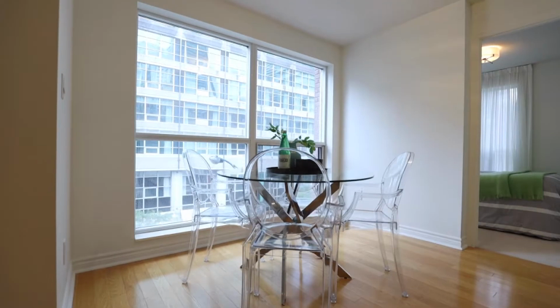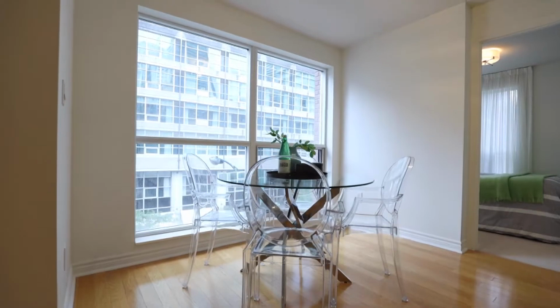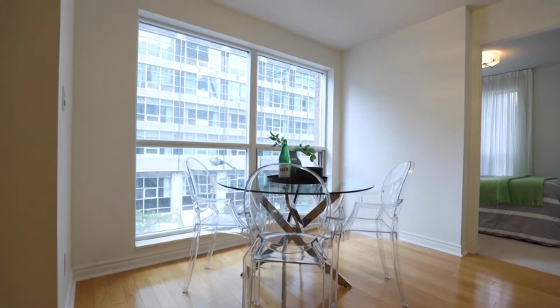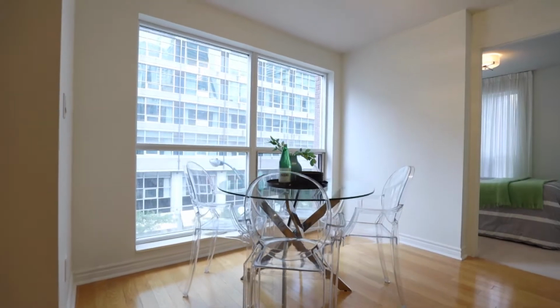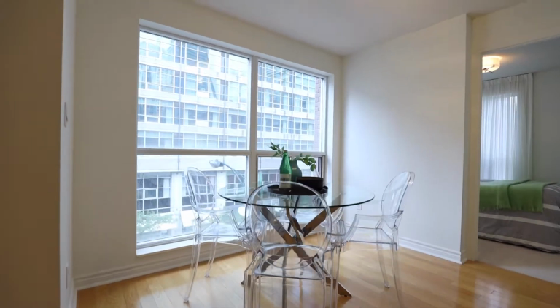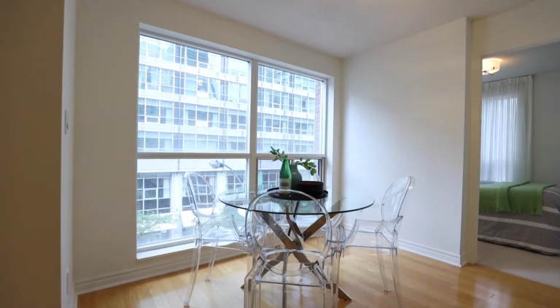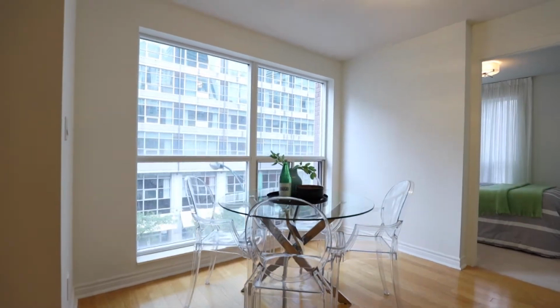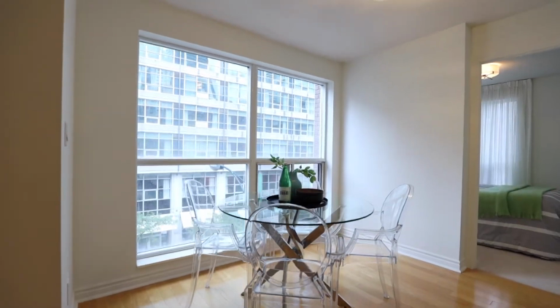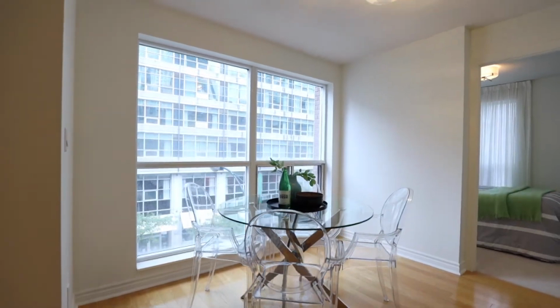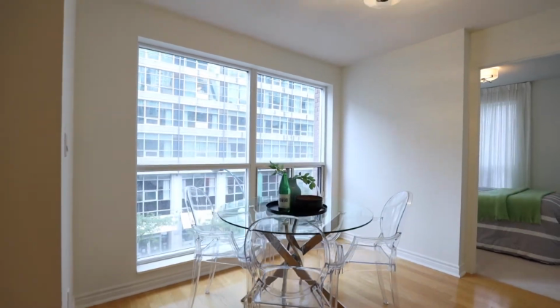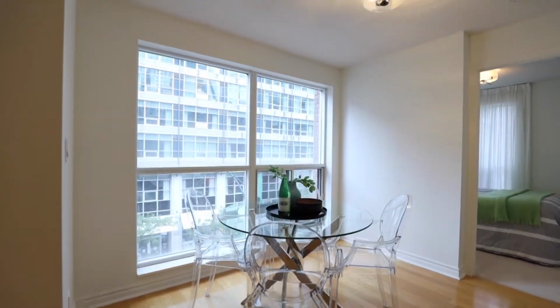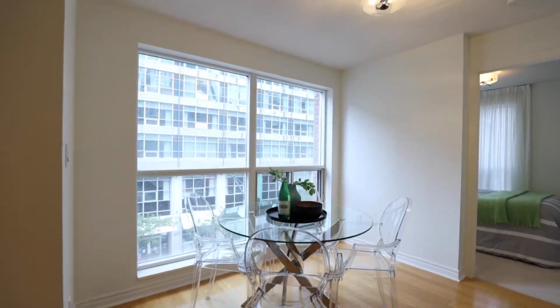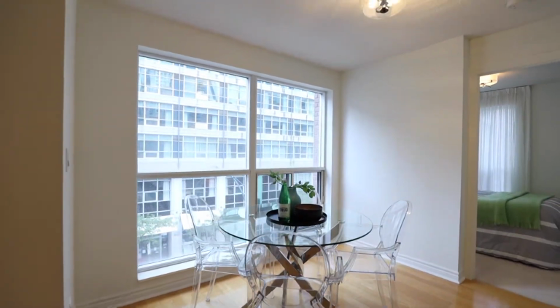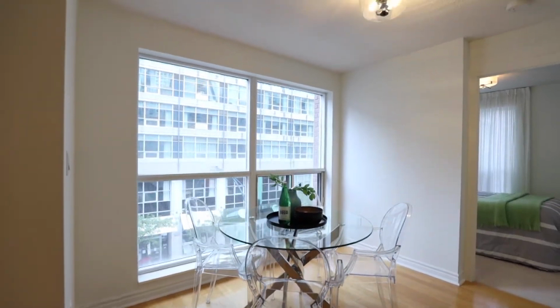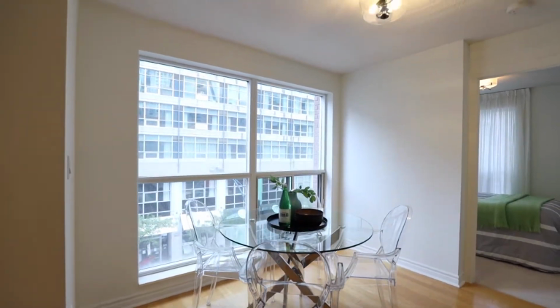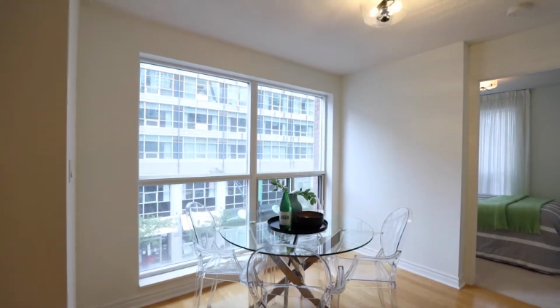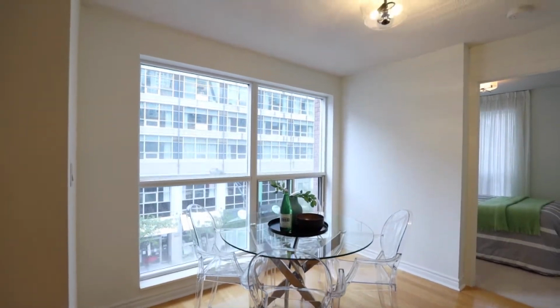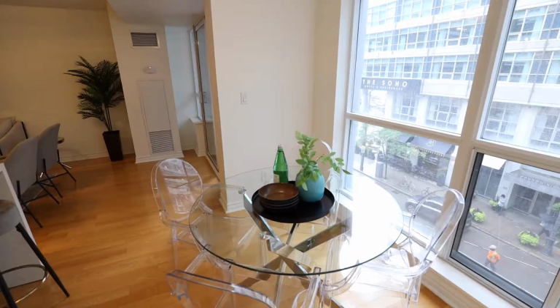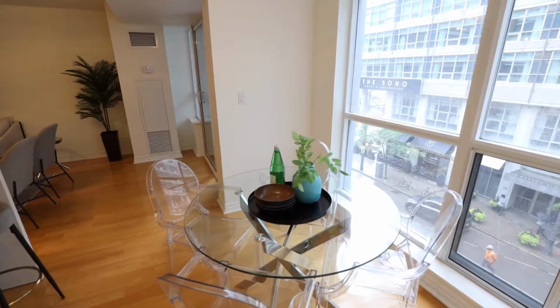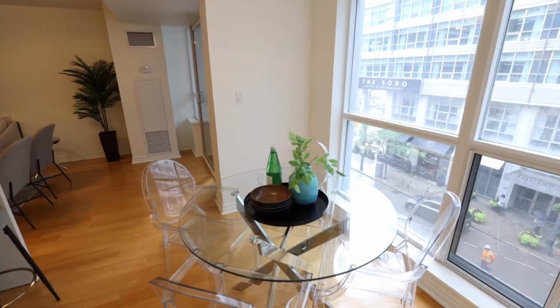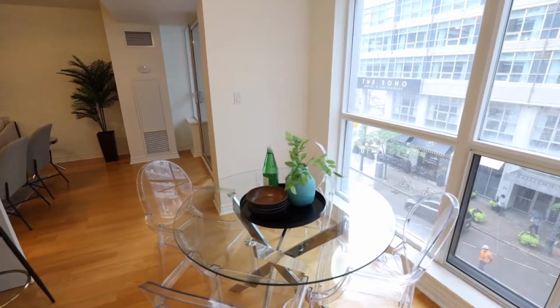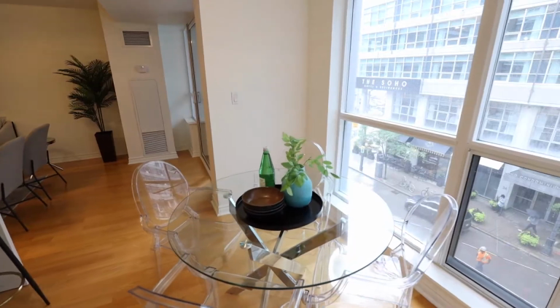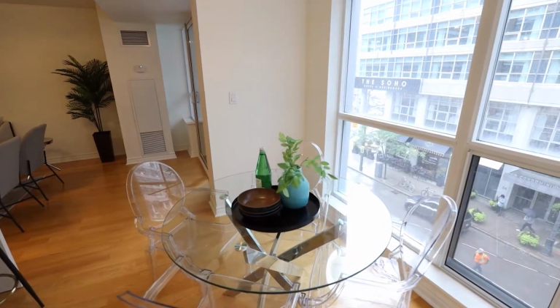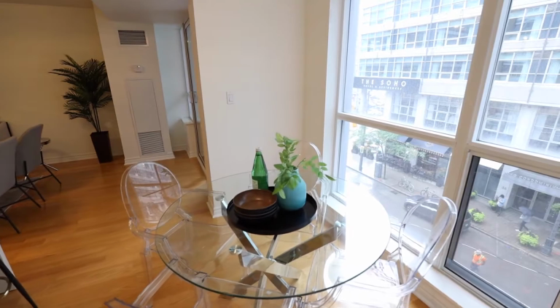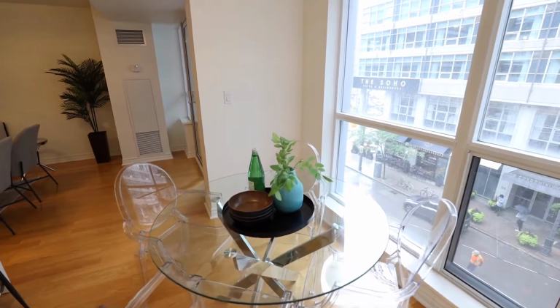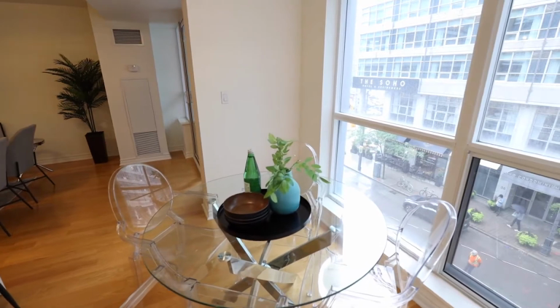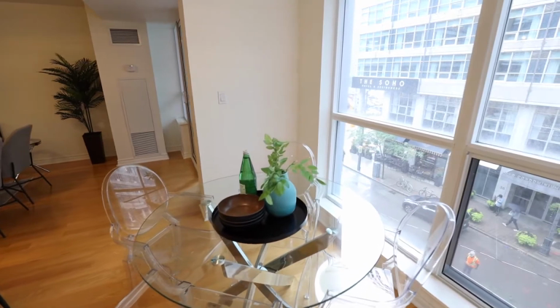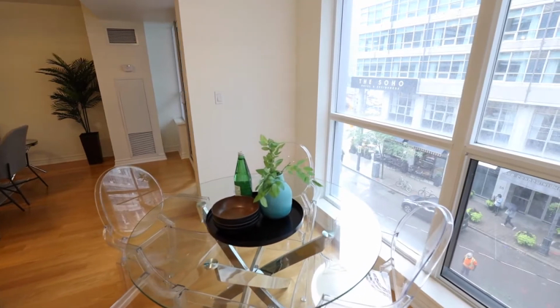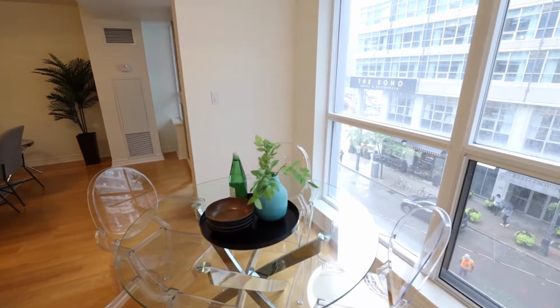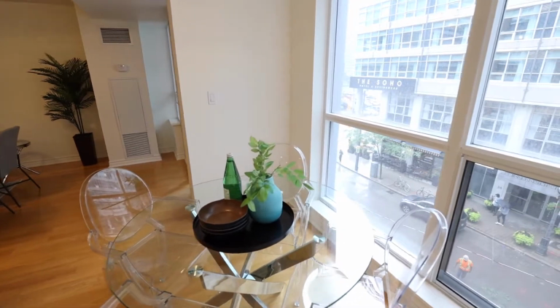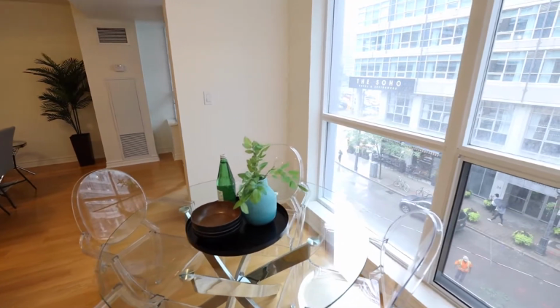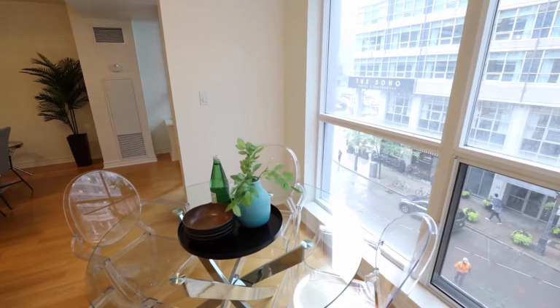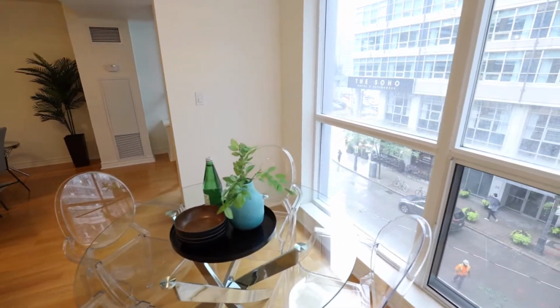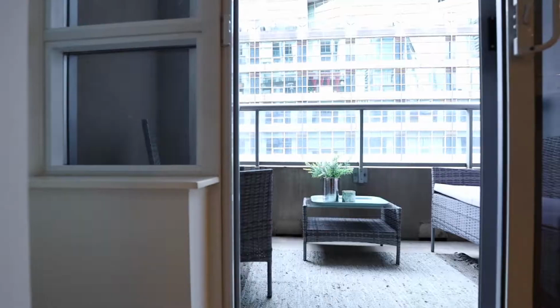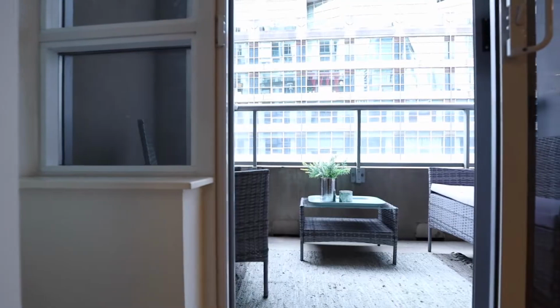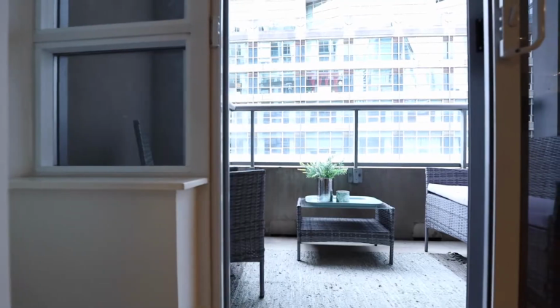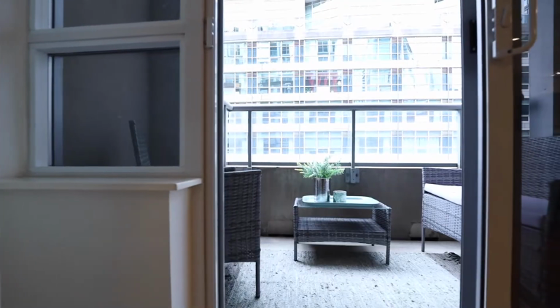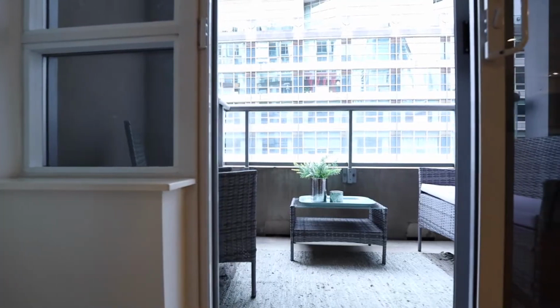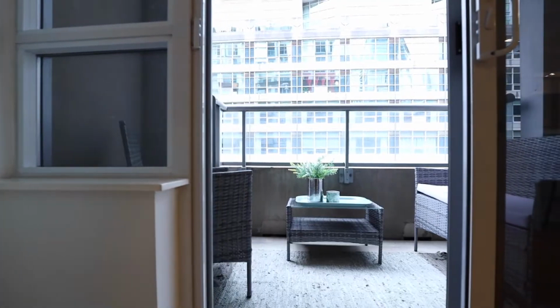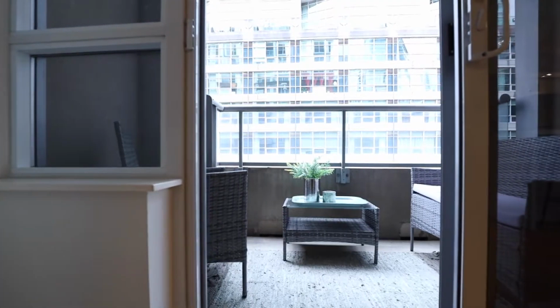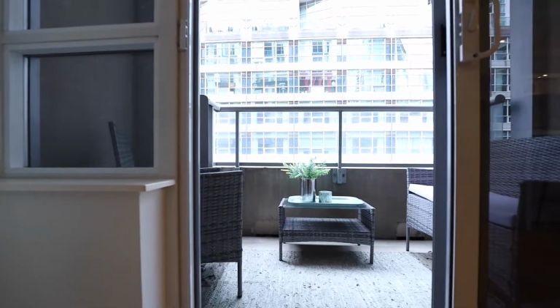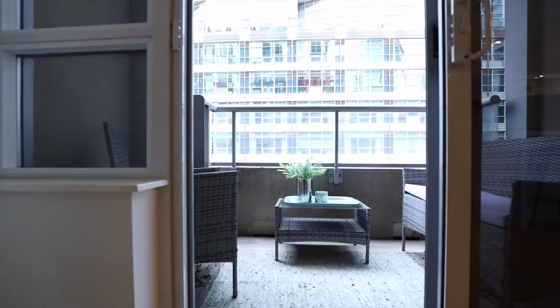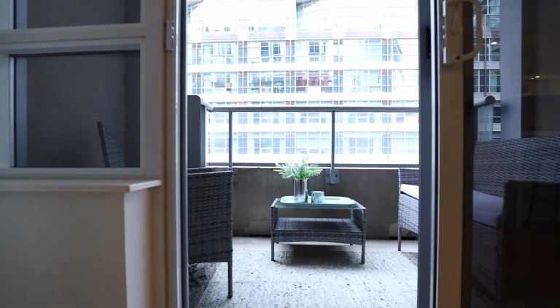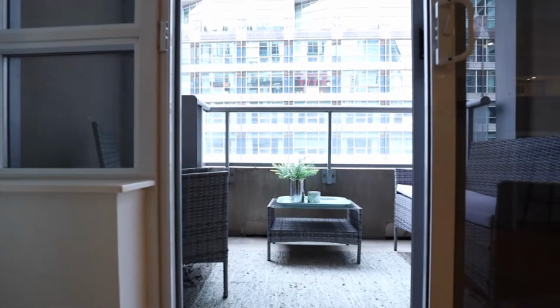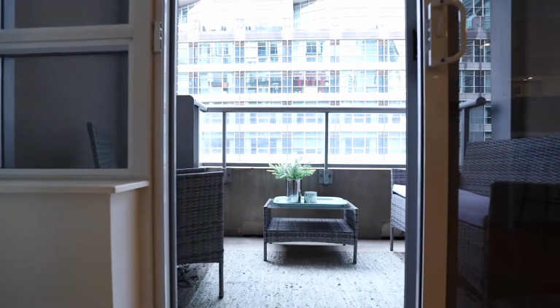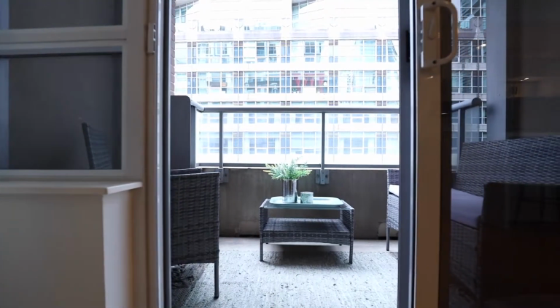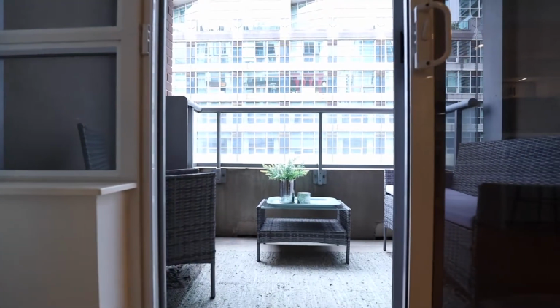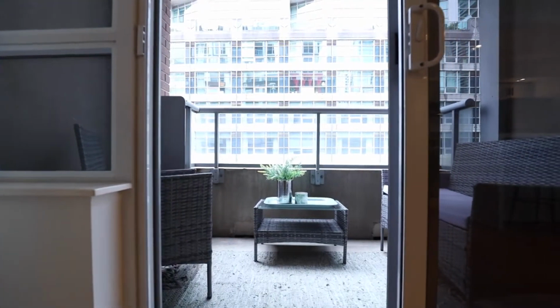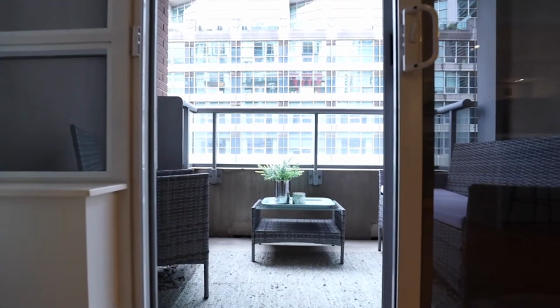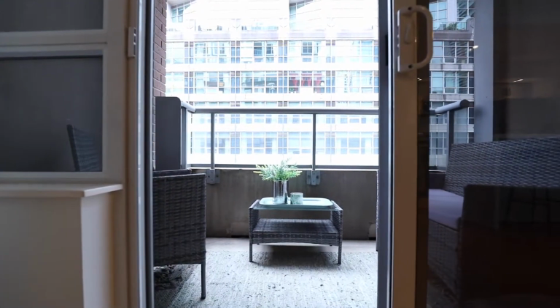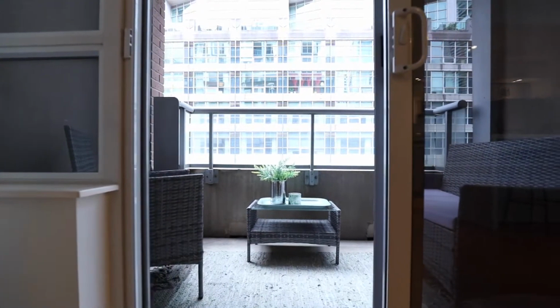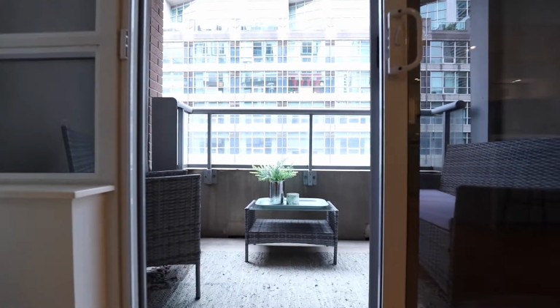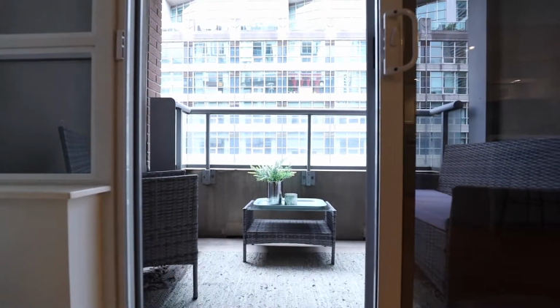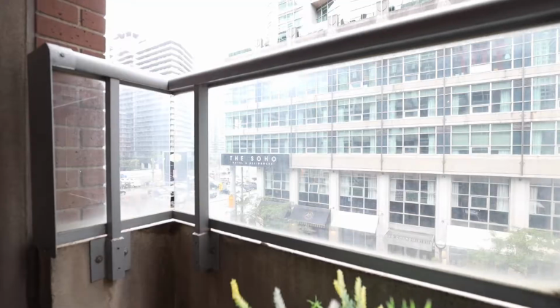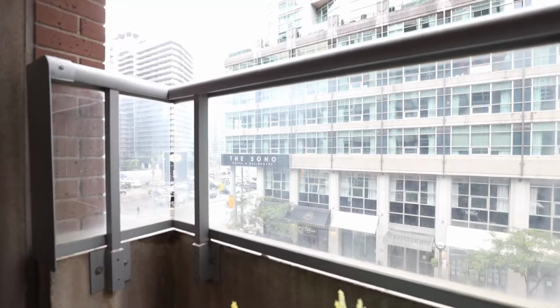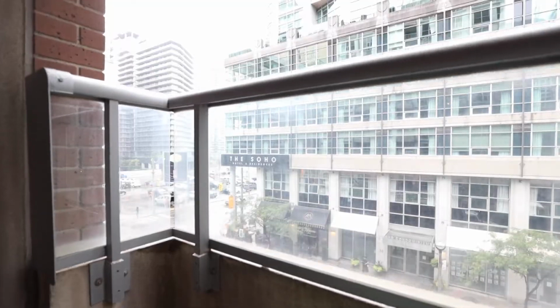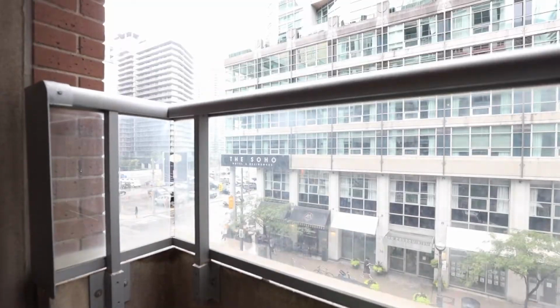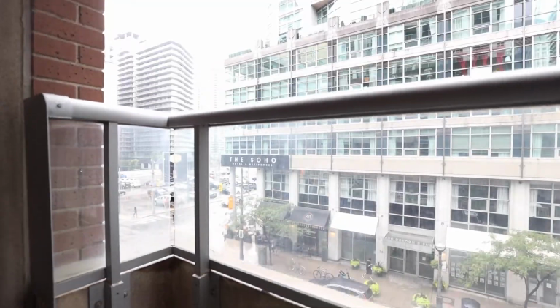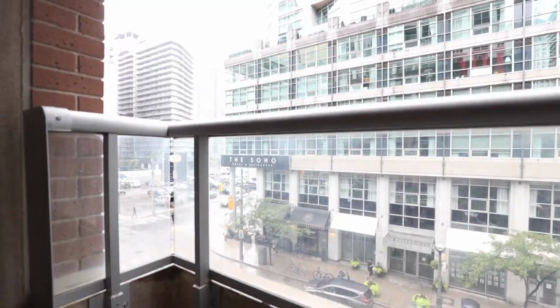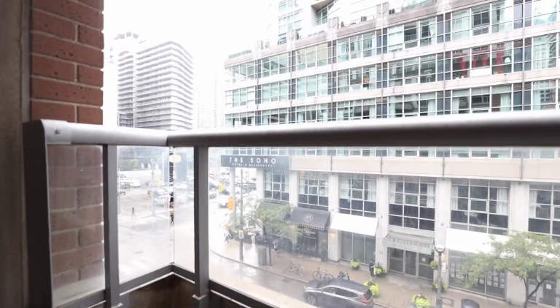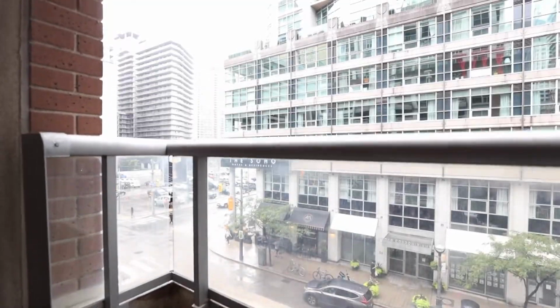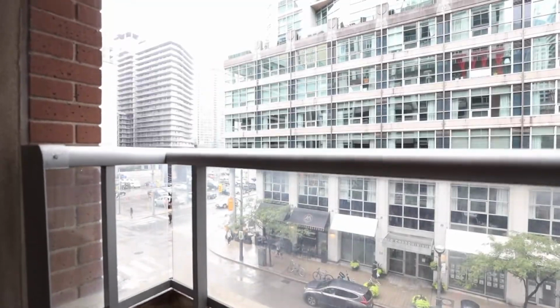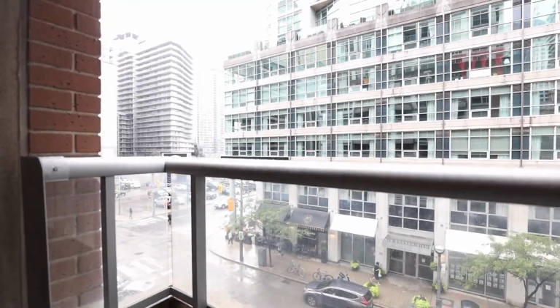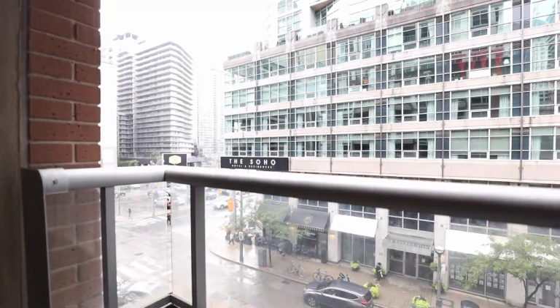We've got a nice dining room area here. We've got a nice outdoor space here, which is covered, which makes it nice for rainy days or snowy days.